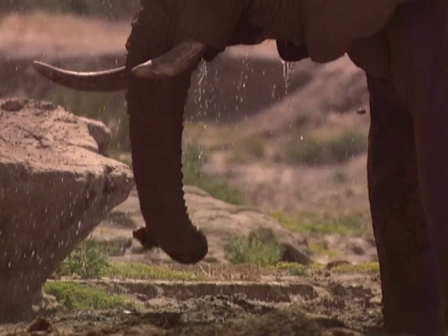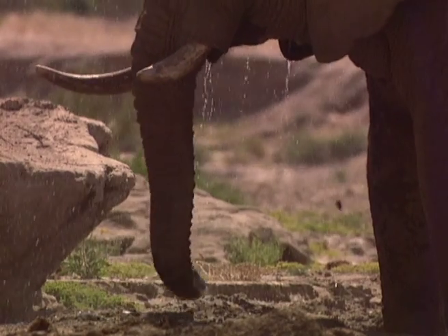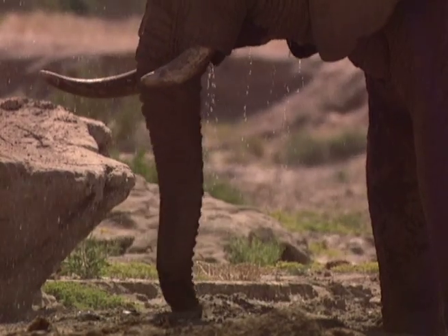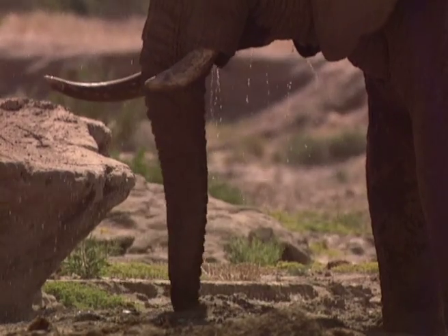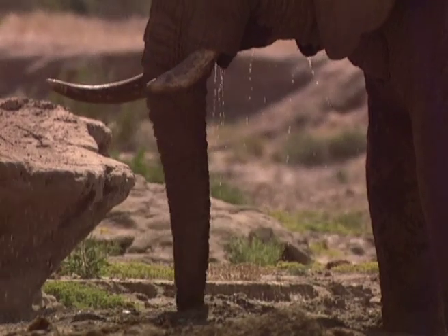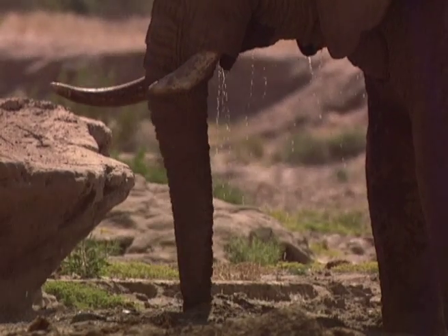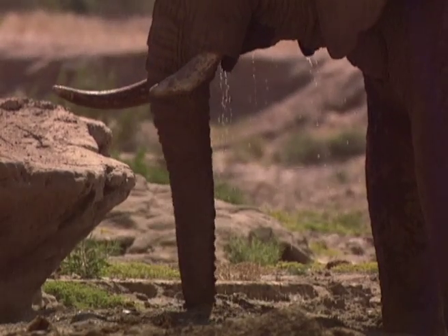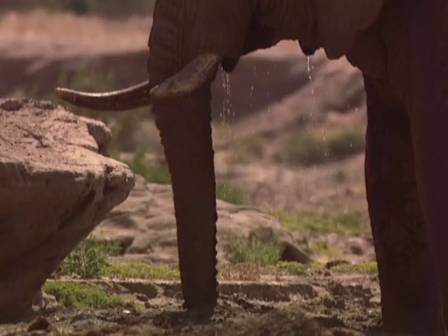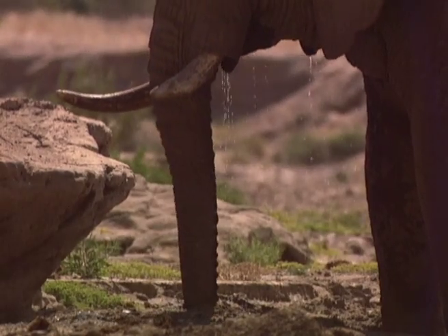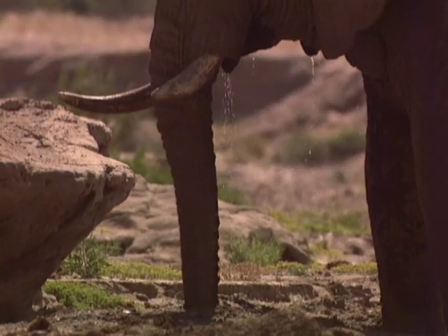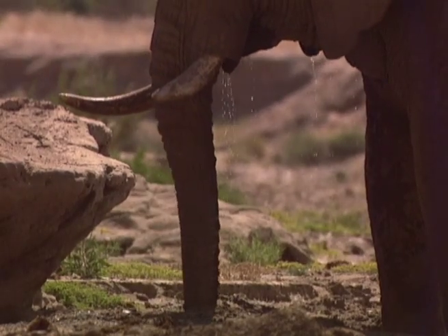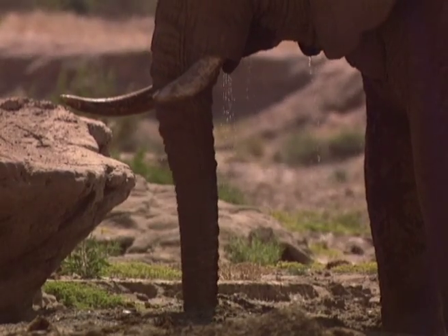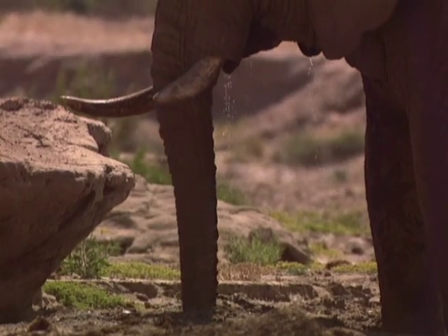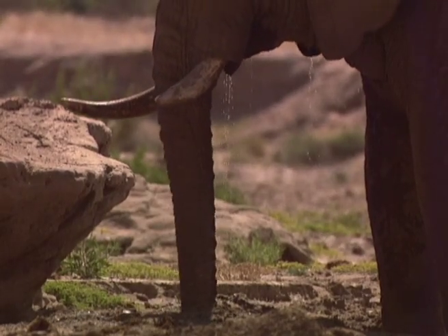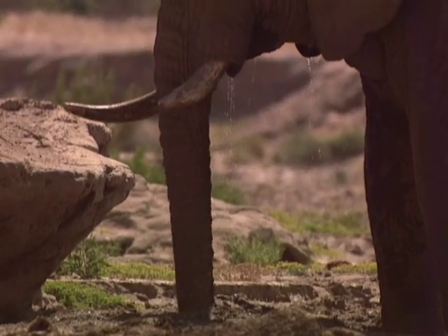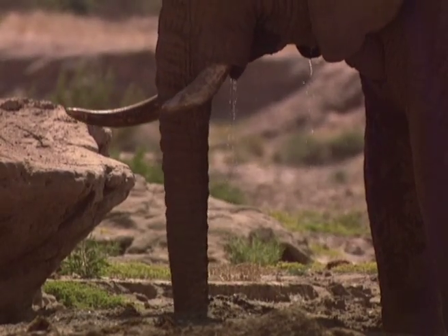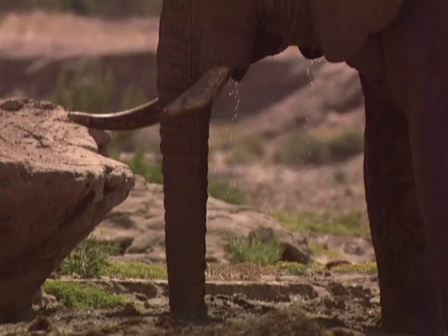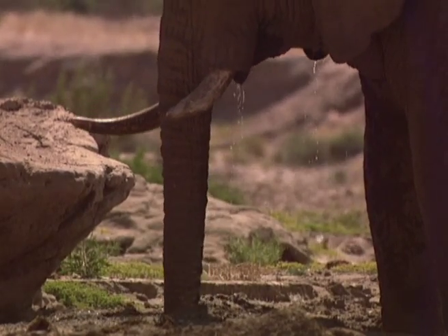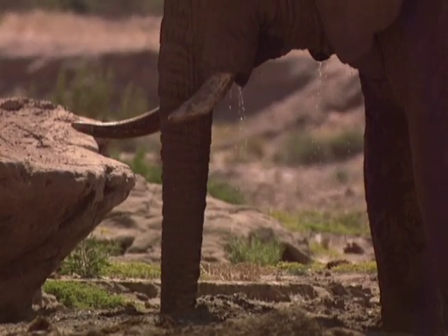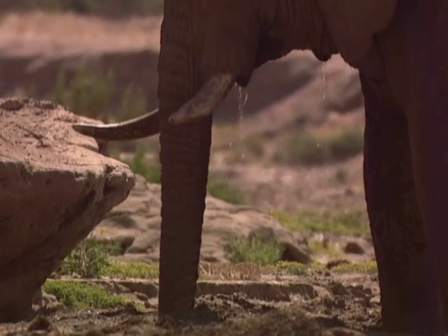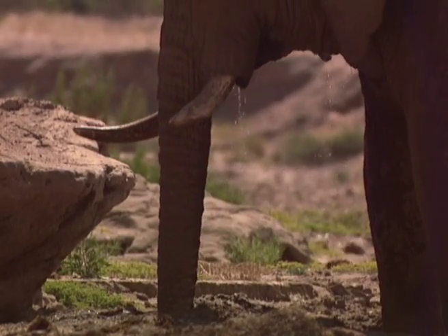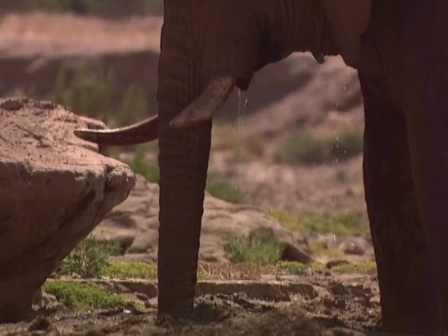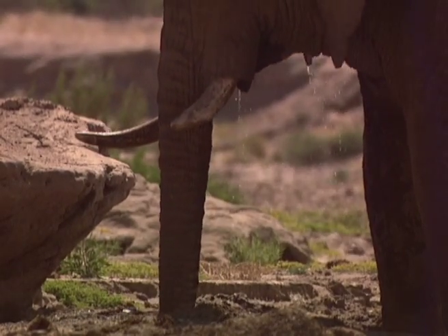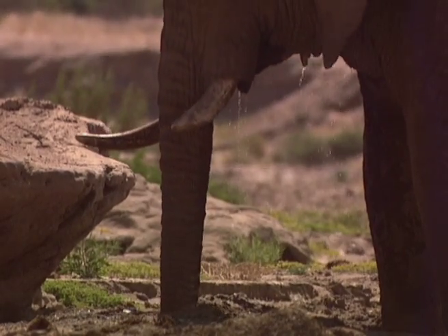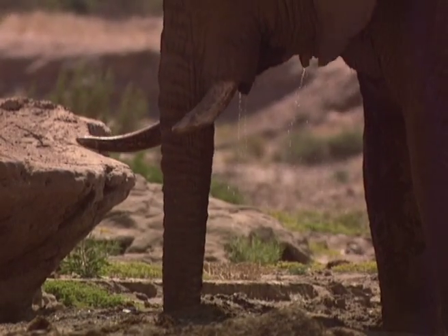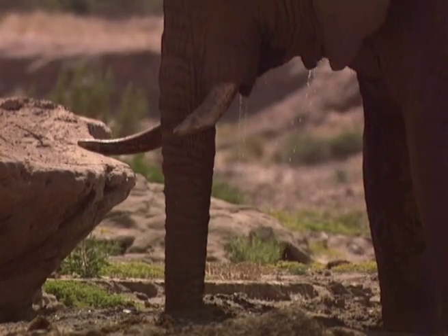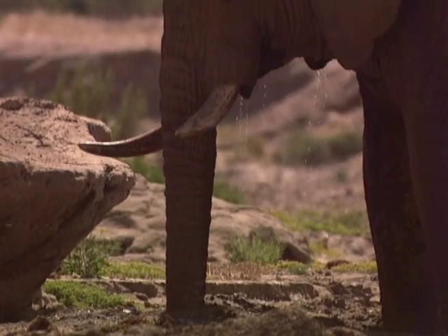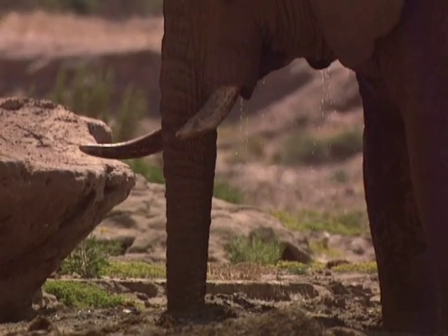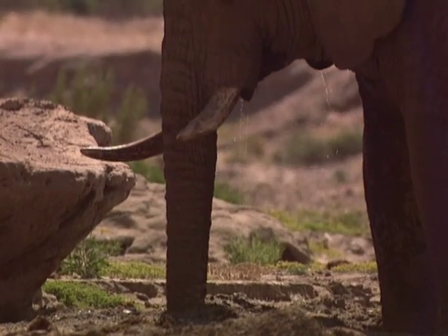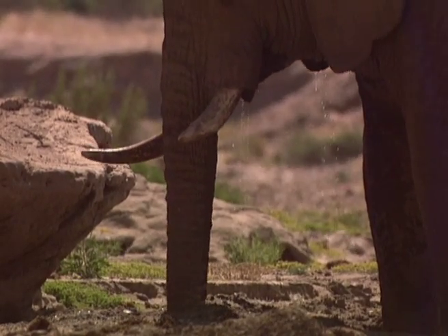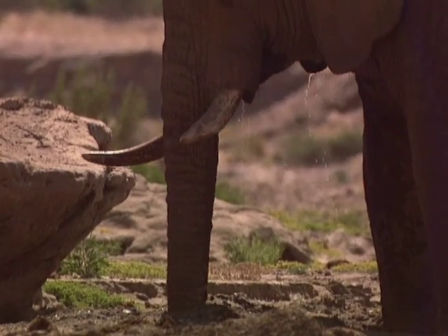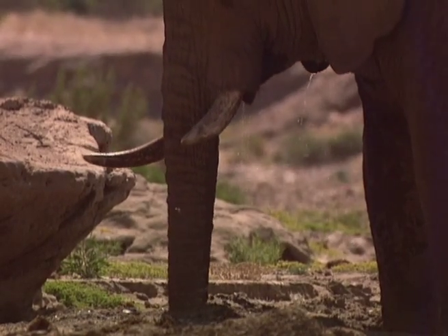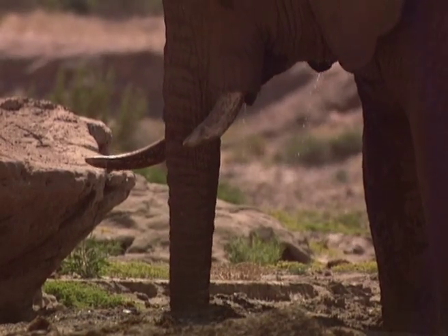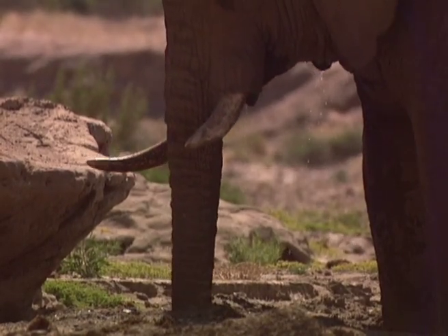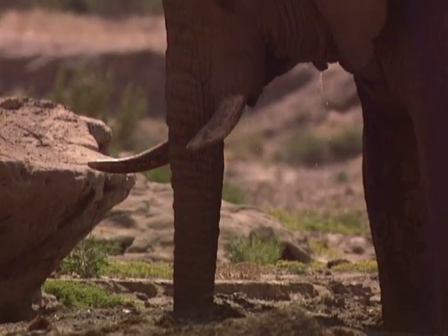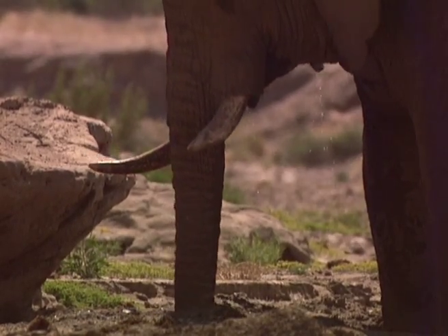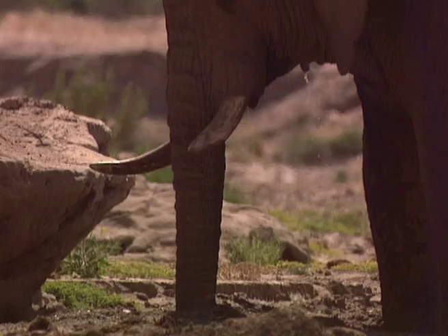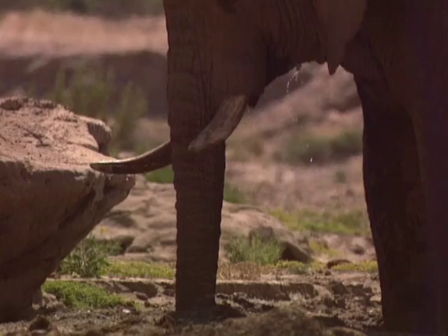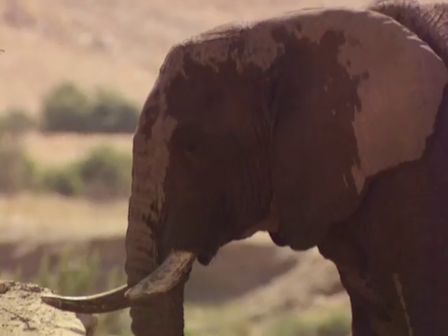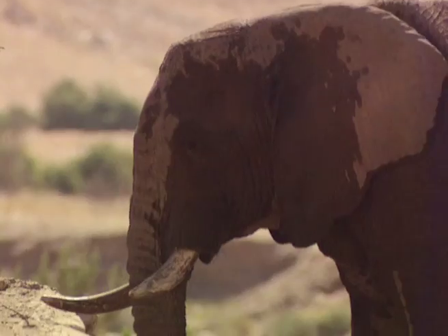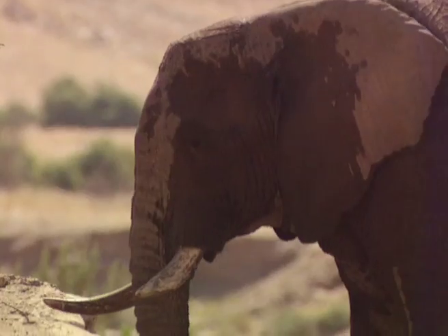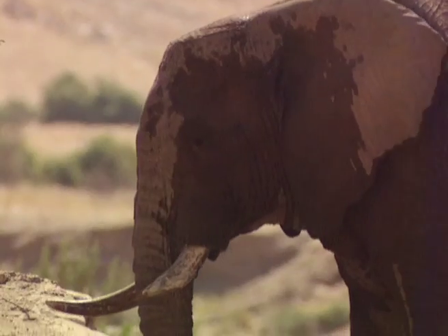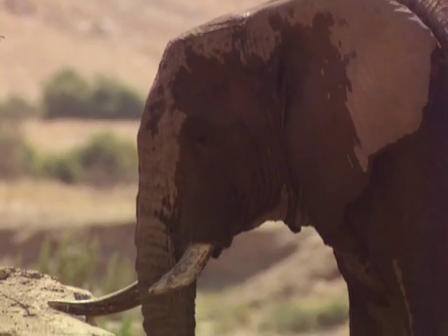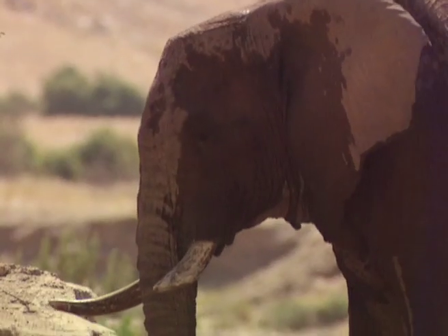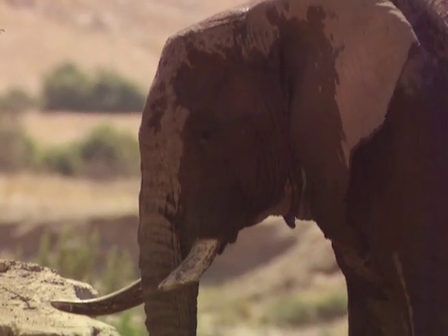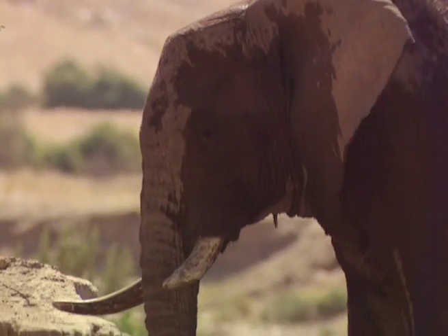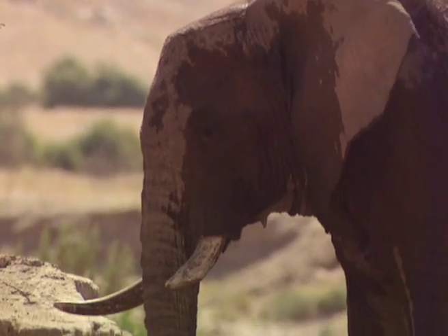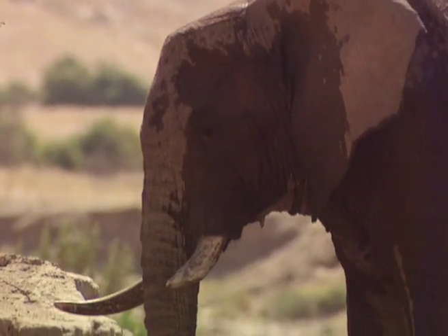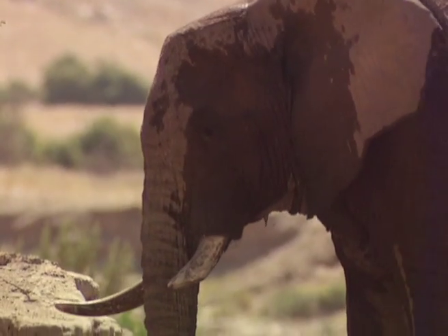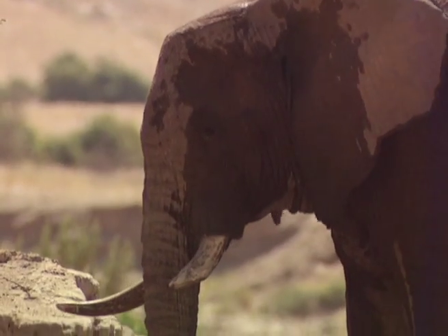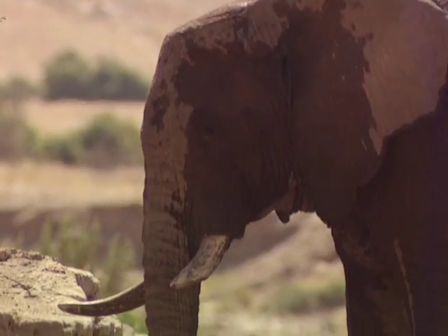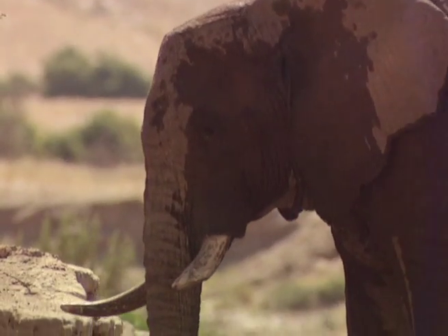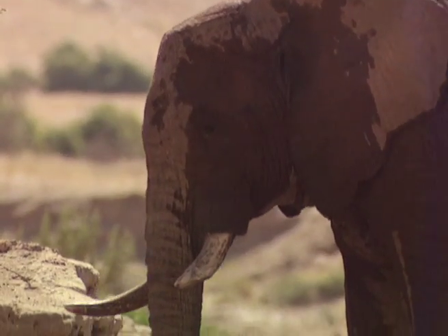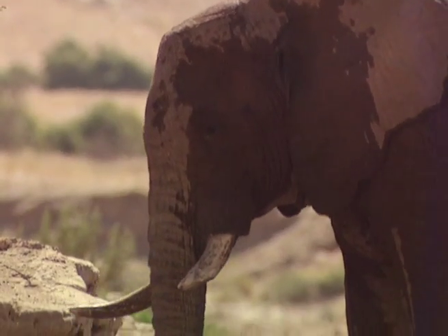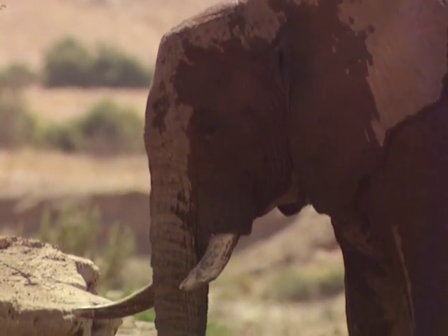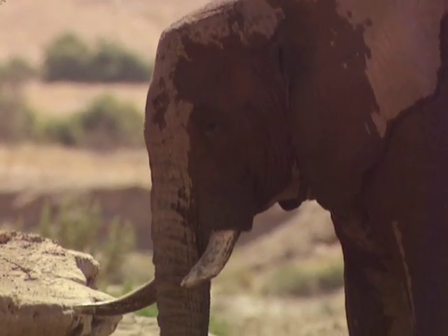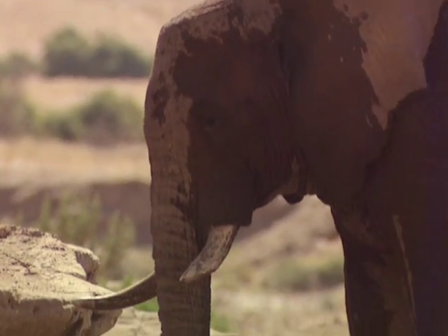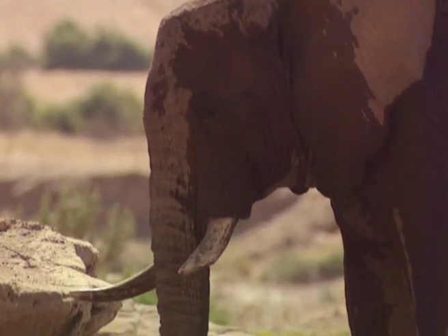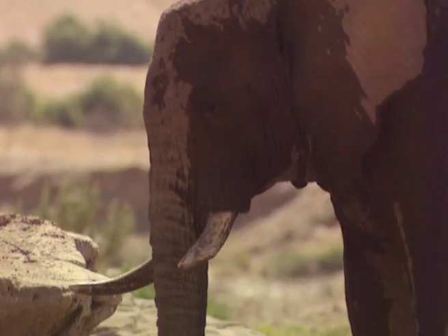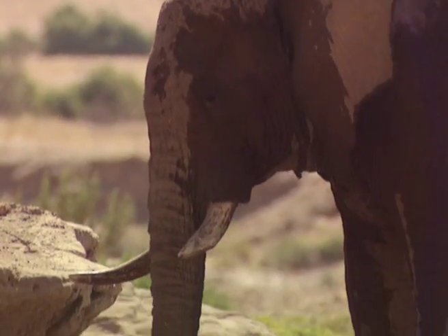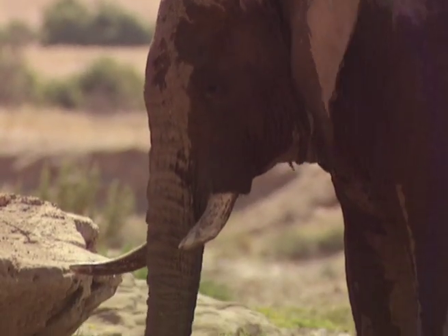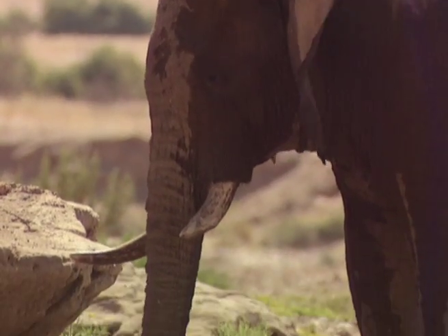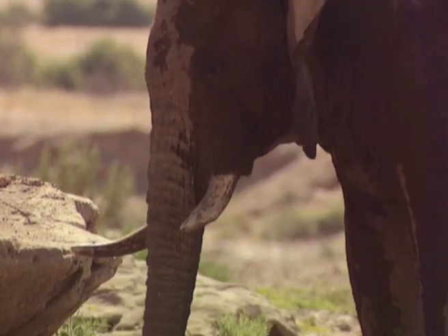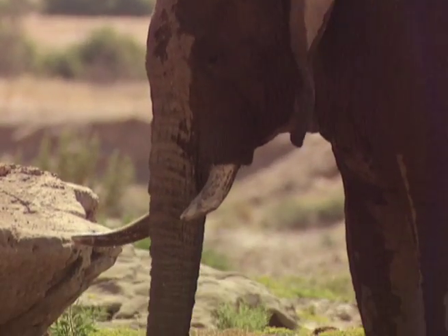Definitely not enough to bathe in, but certainly enough to sustain another day's trek, and on to the next waterhole.